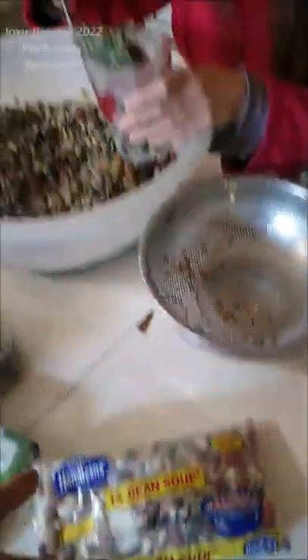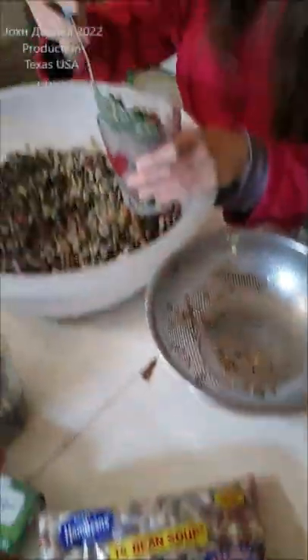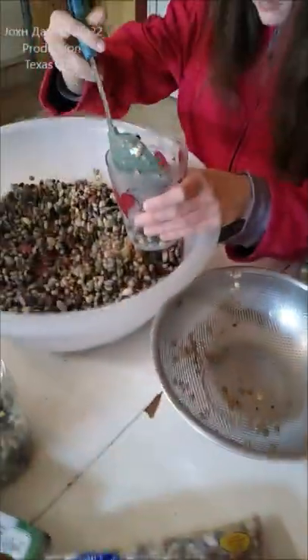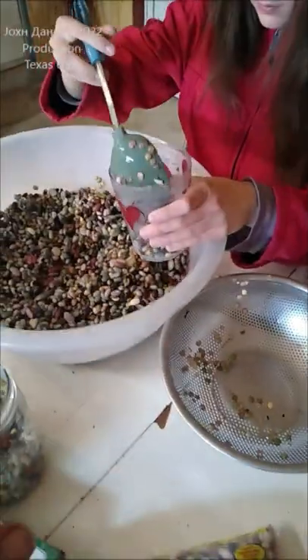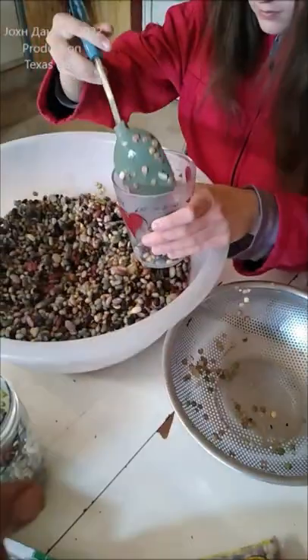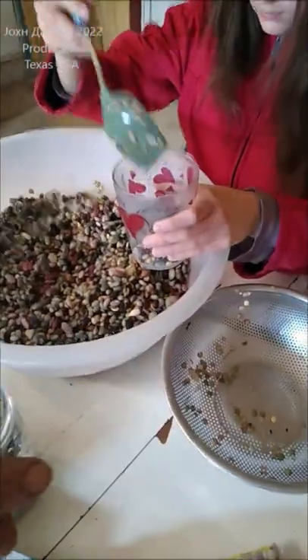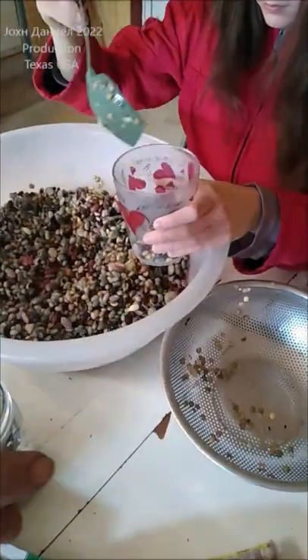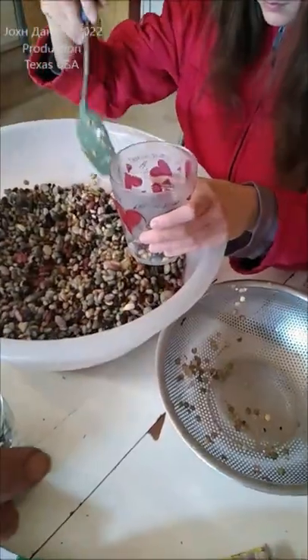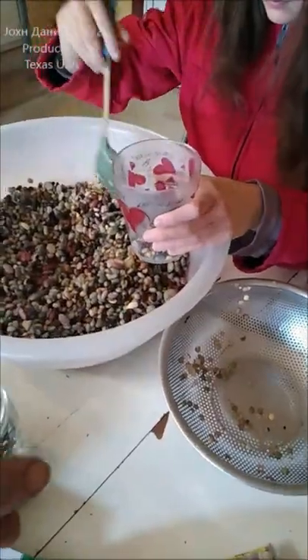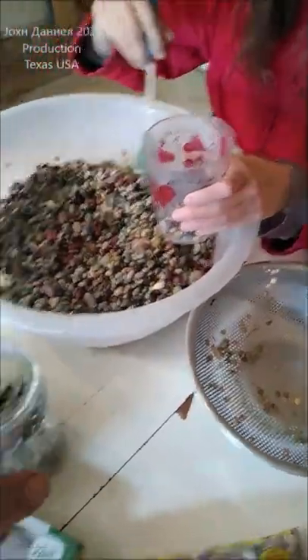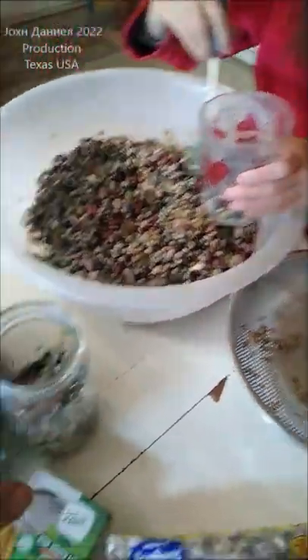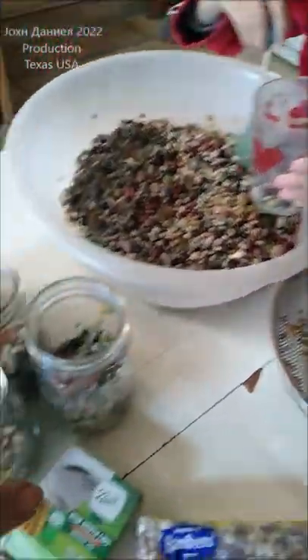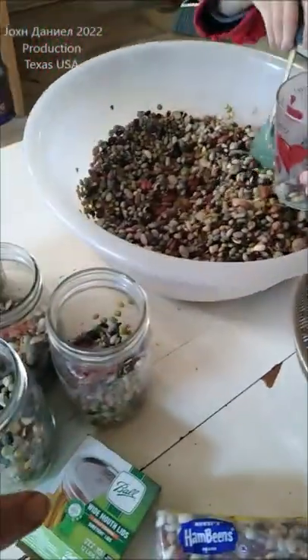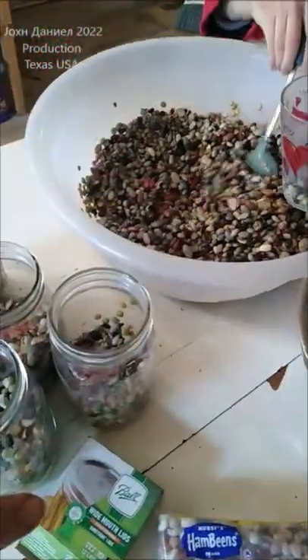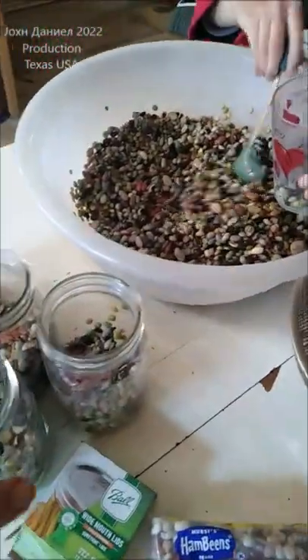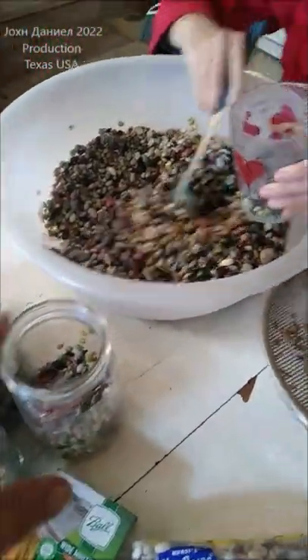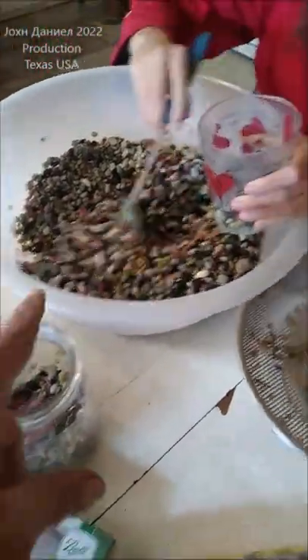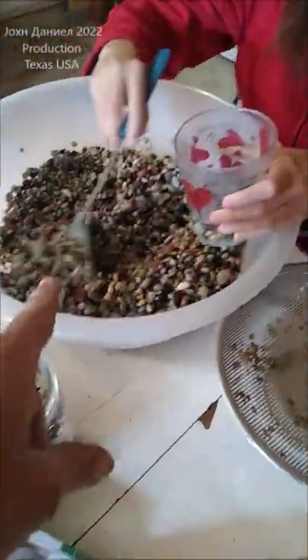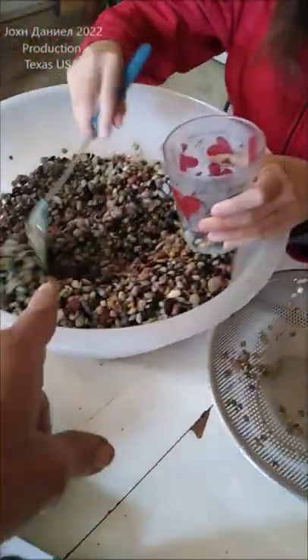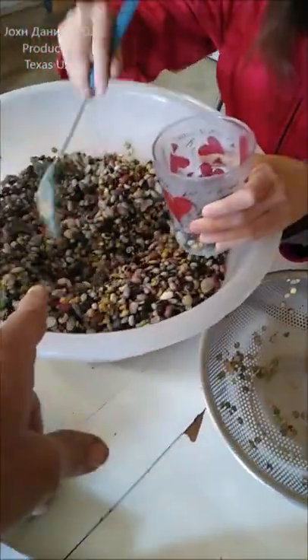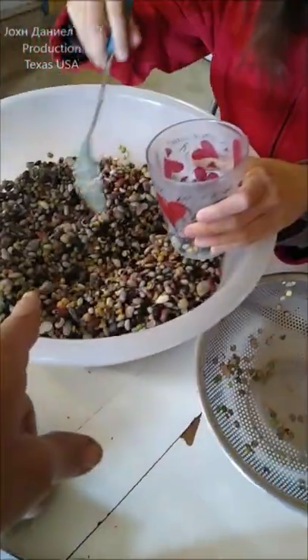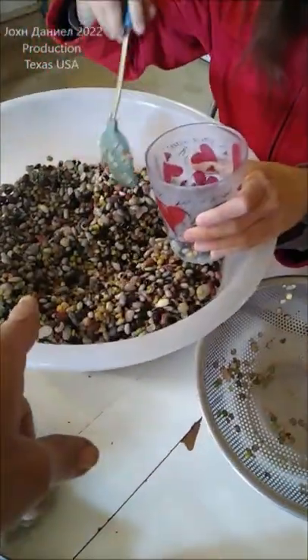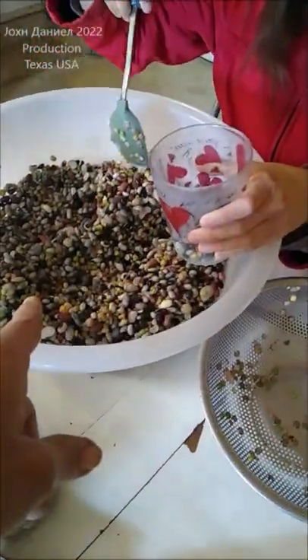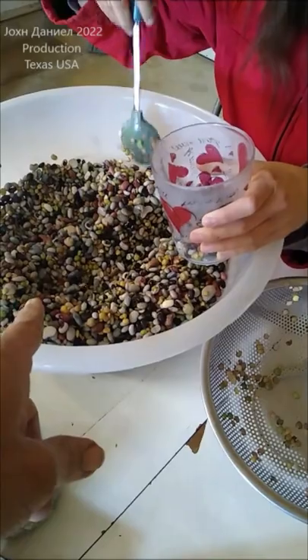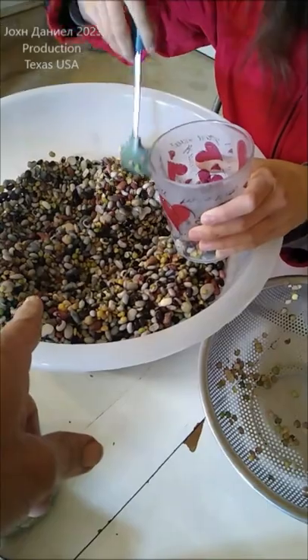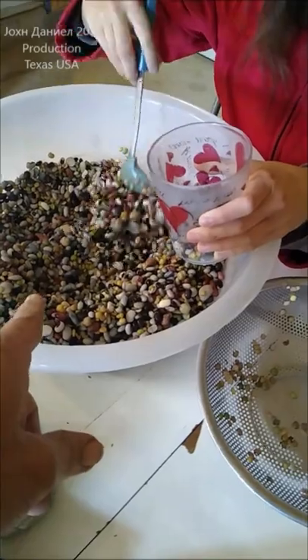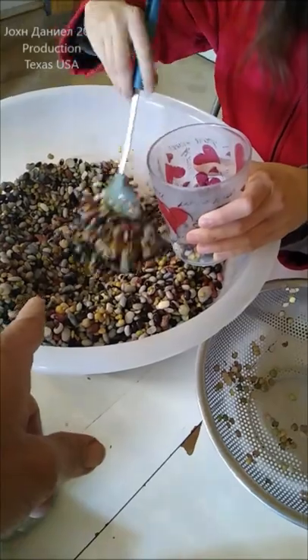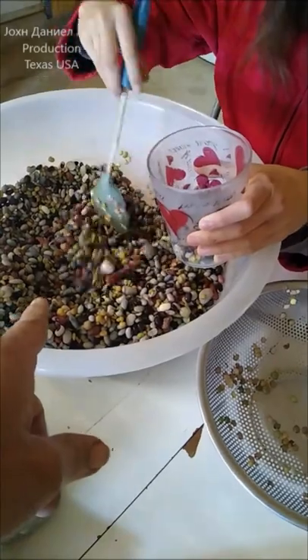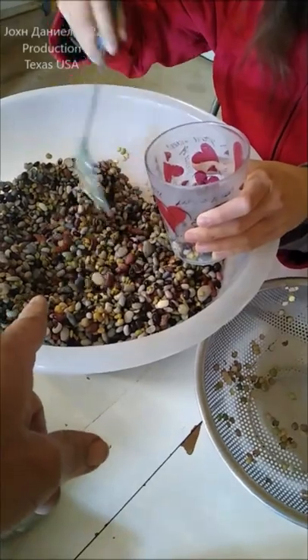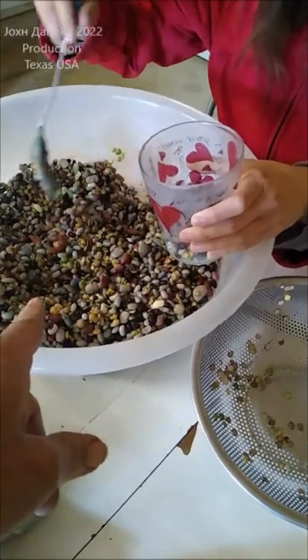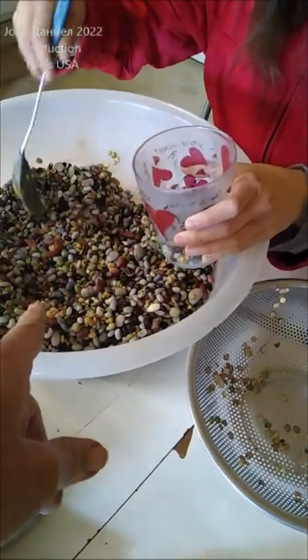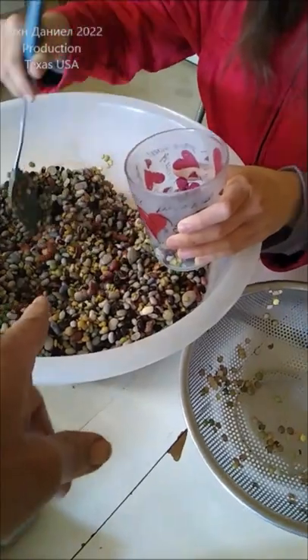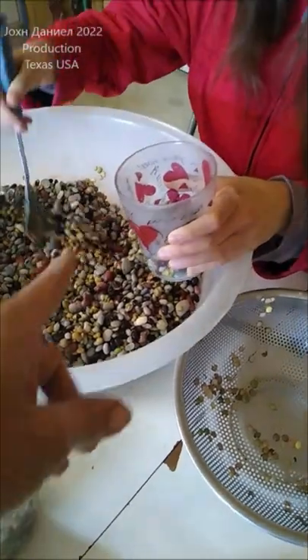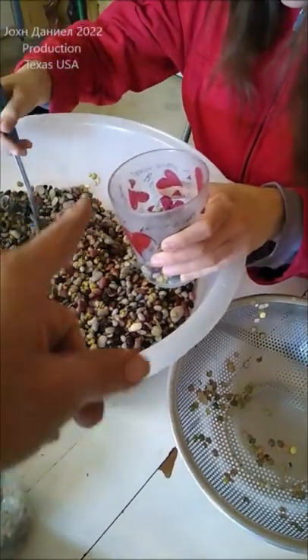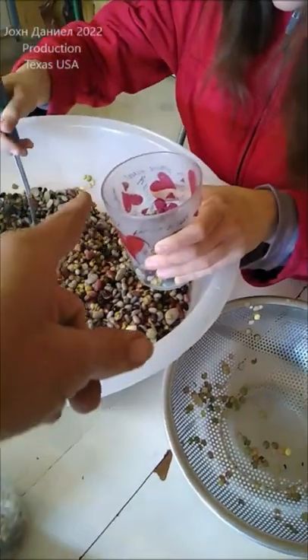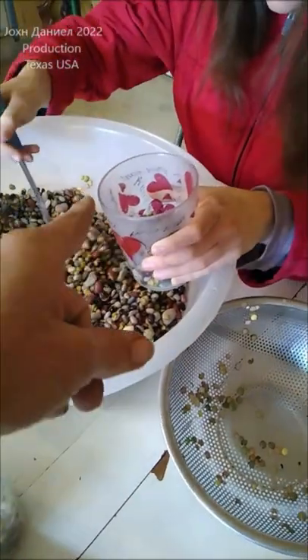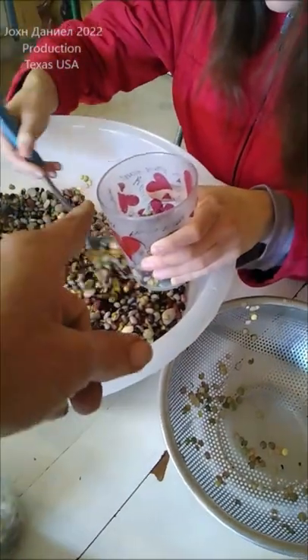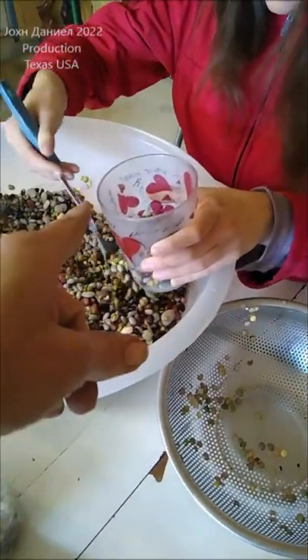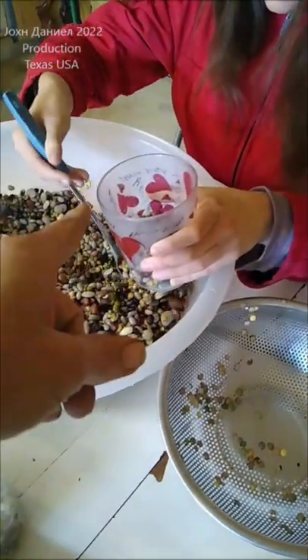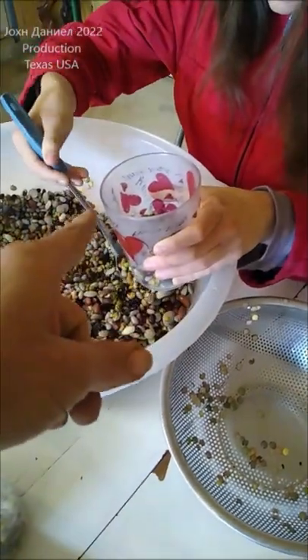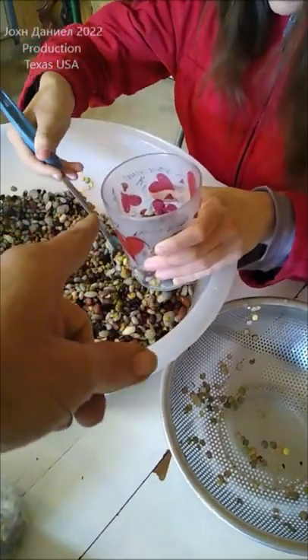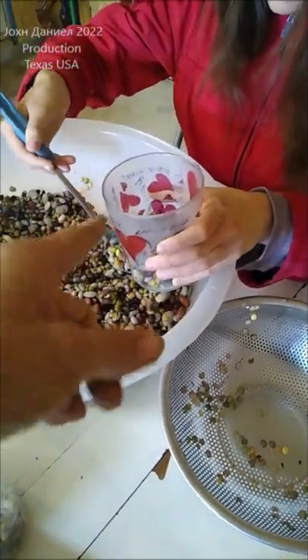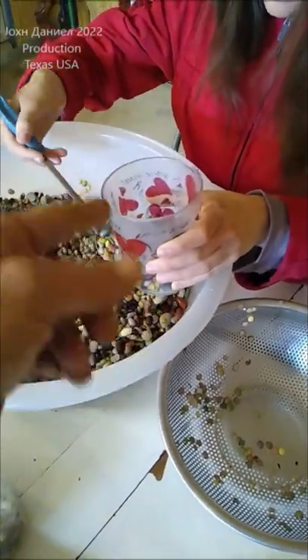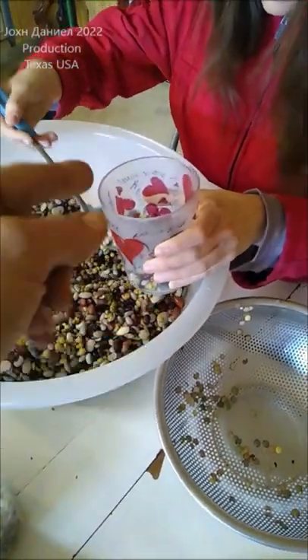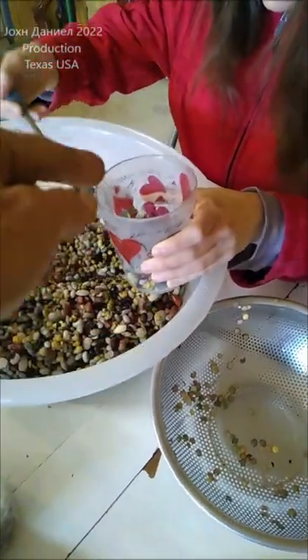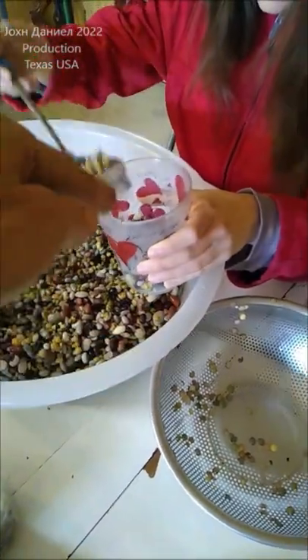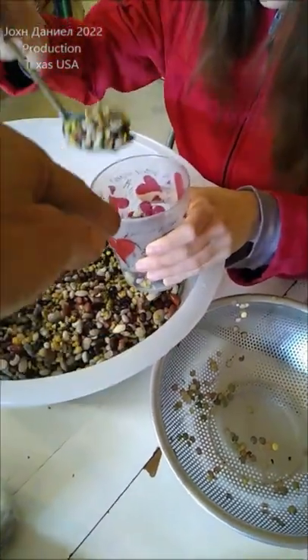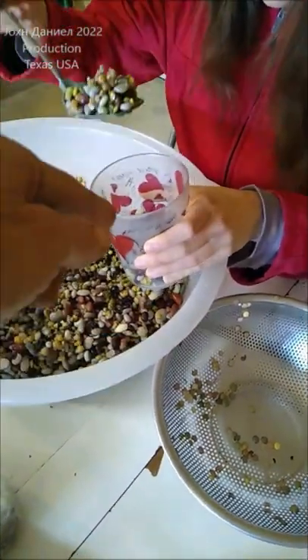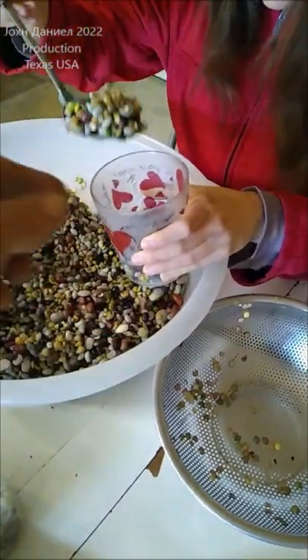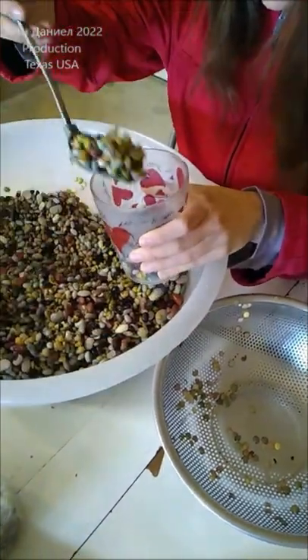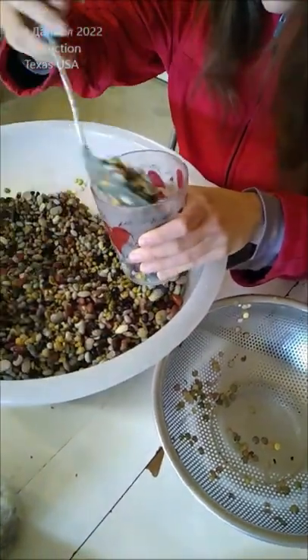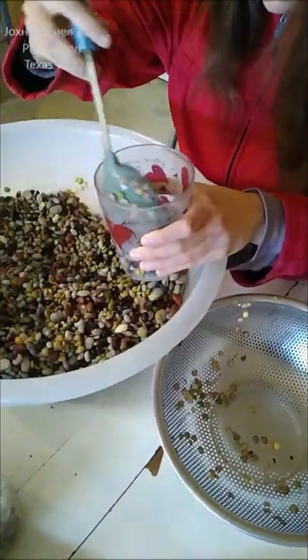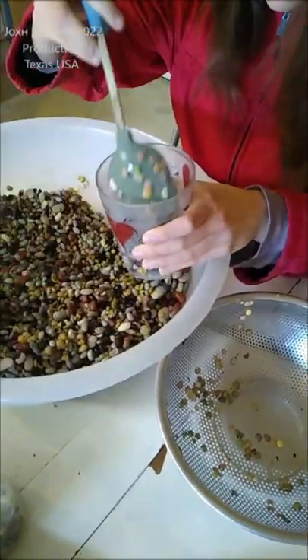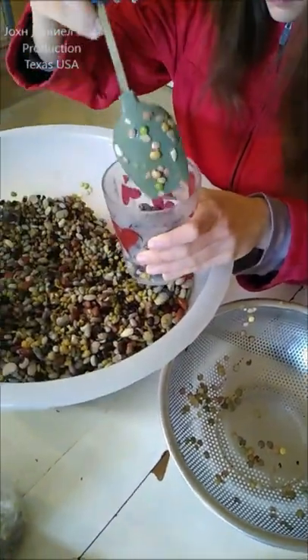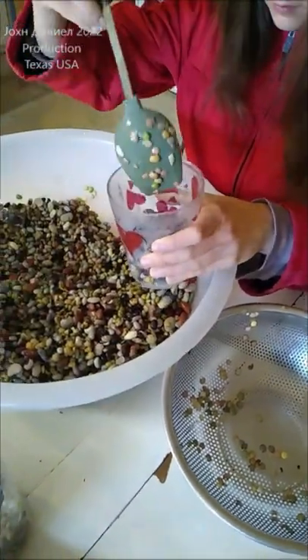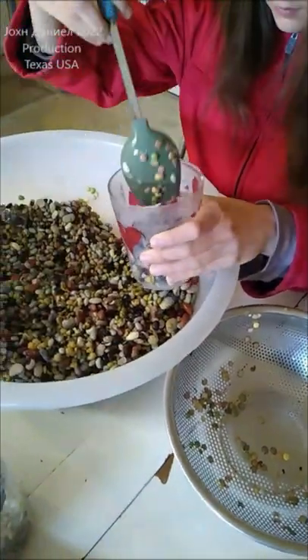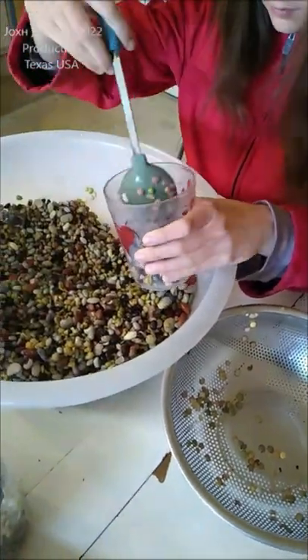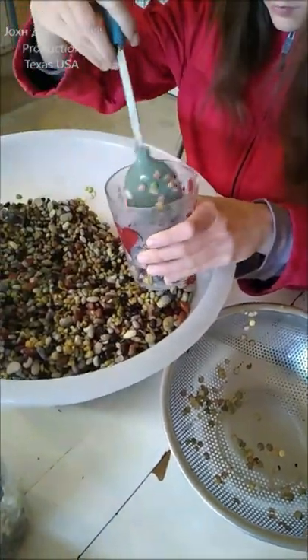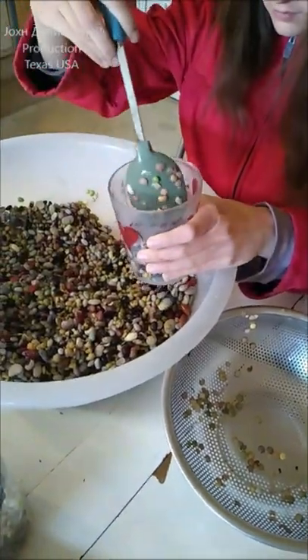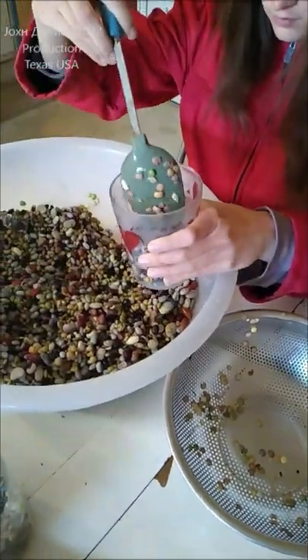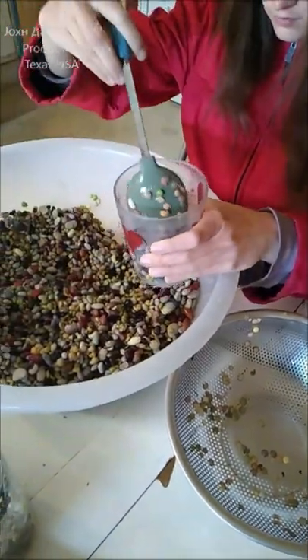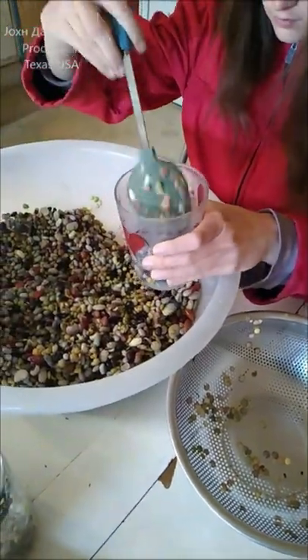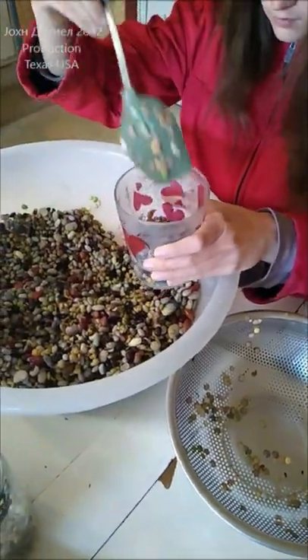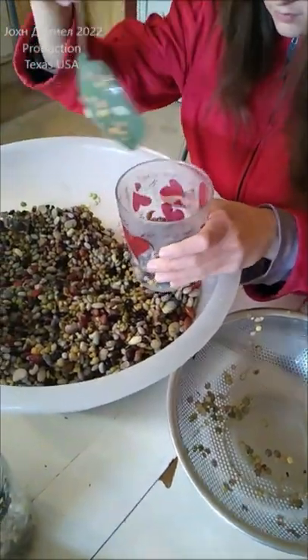So my wife is canning, Kira is scooping some up, and we're going to walk outside, run the tiller real quick, and put these in the ground.